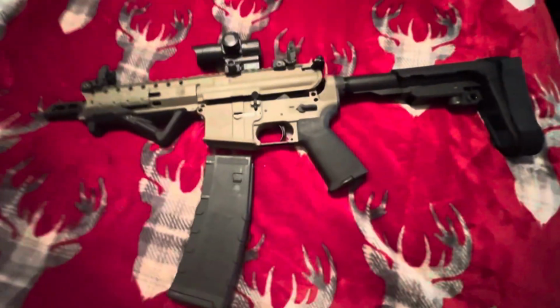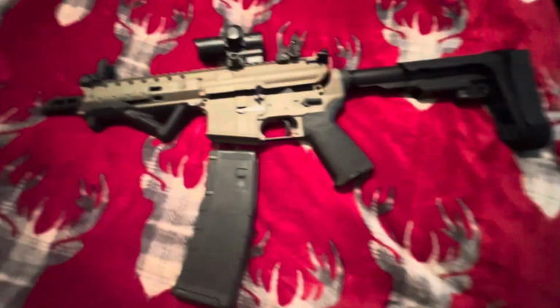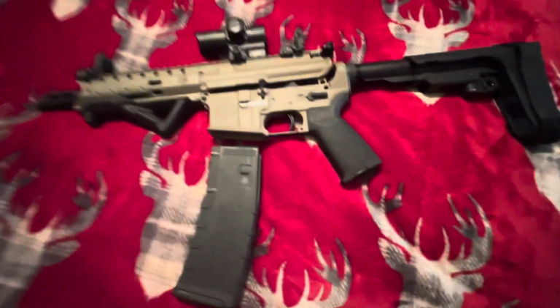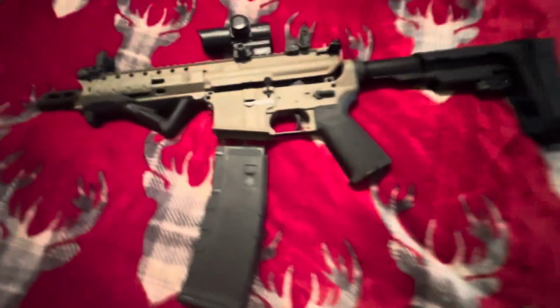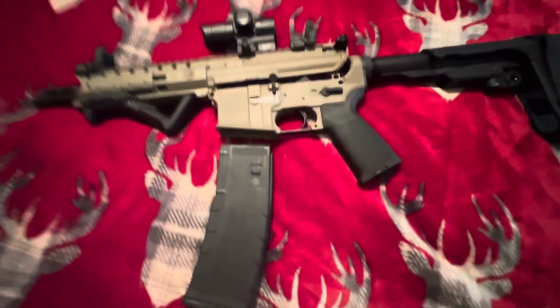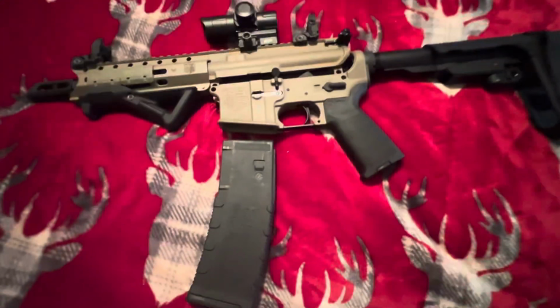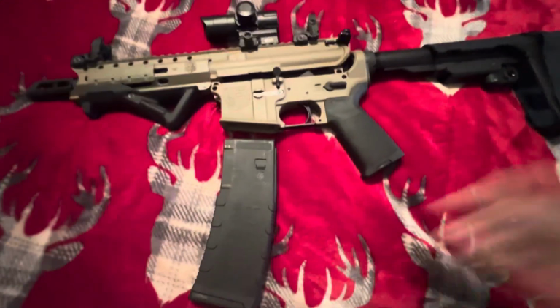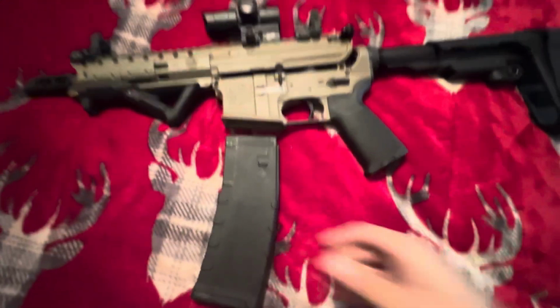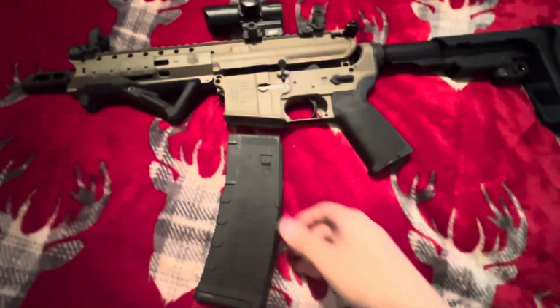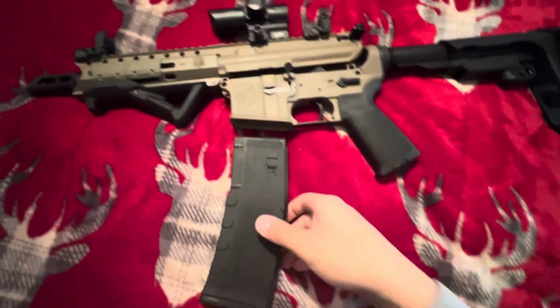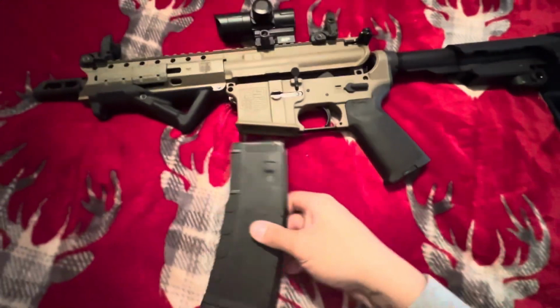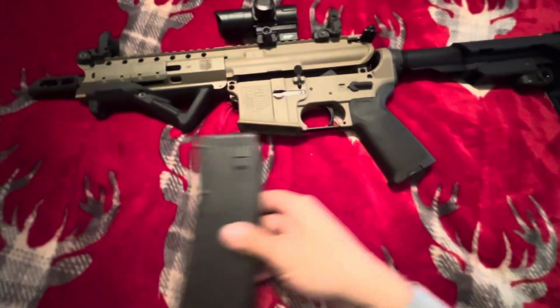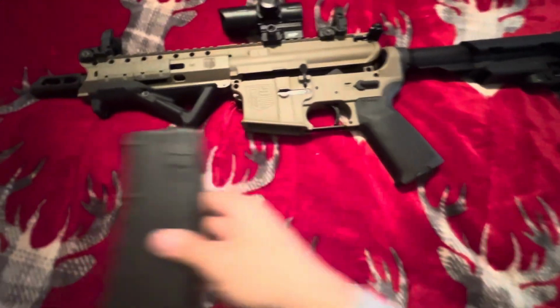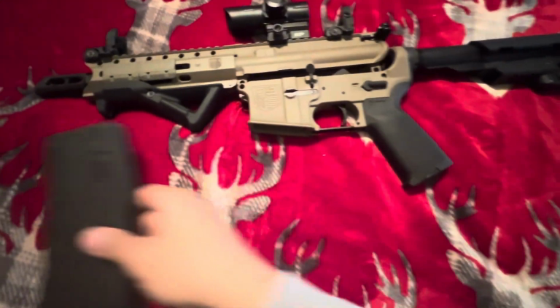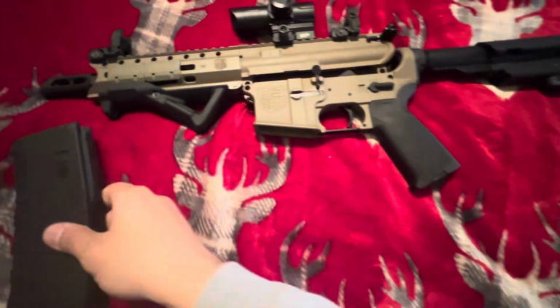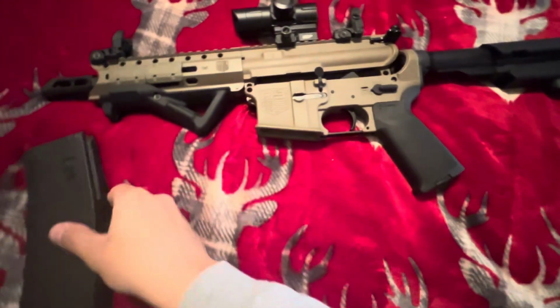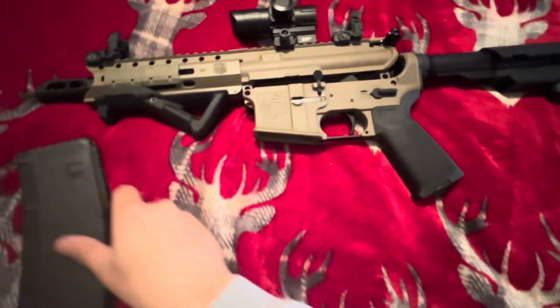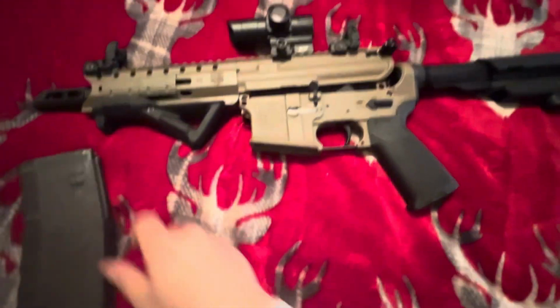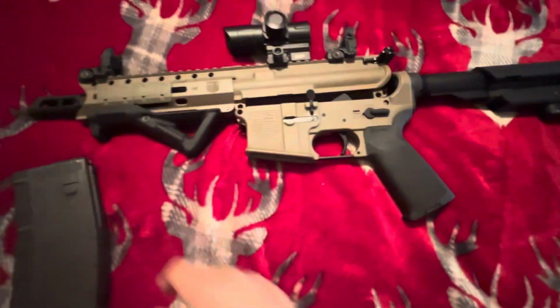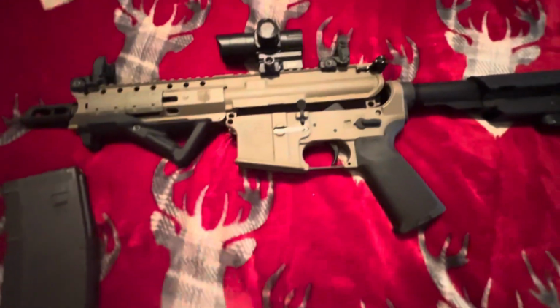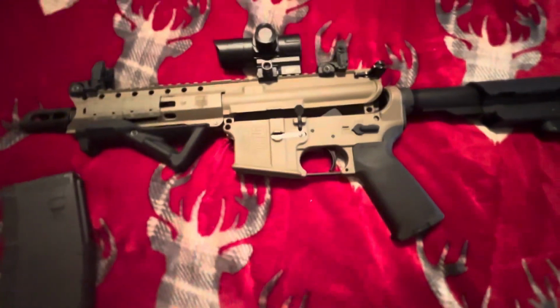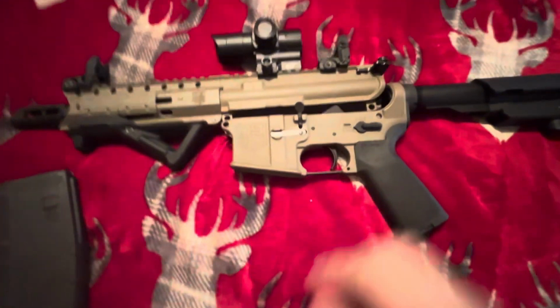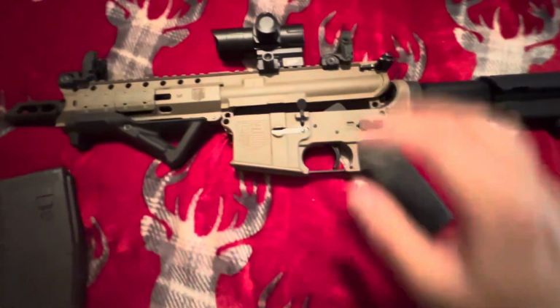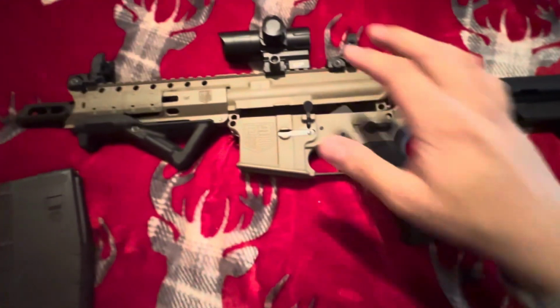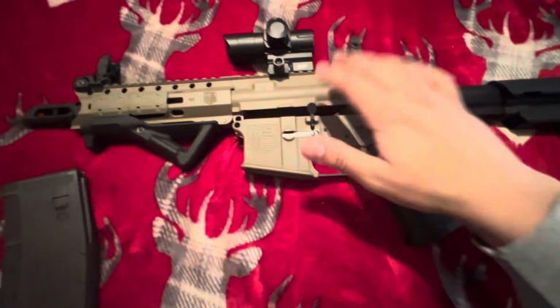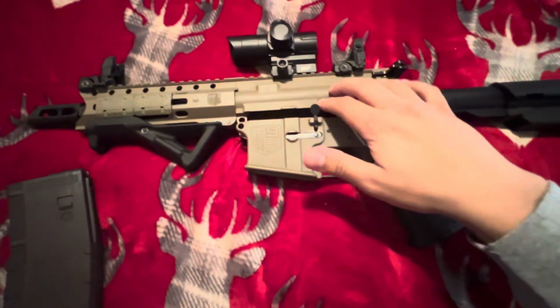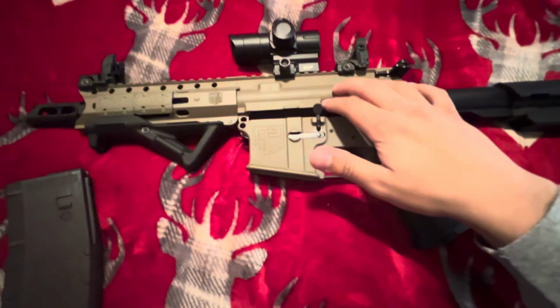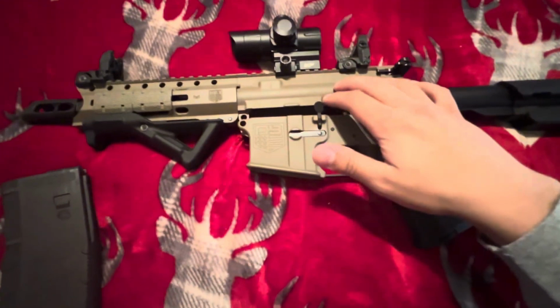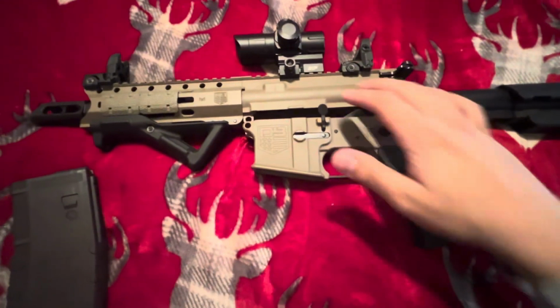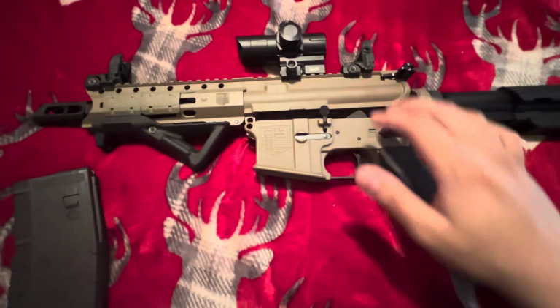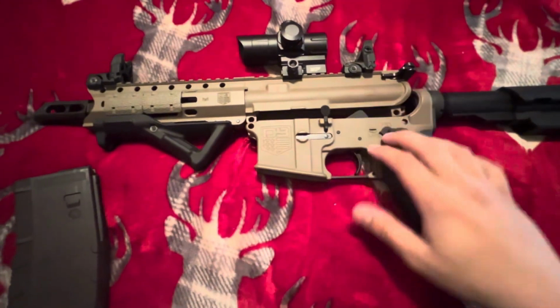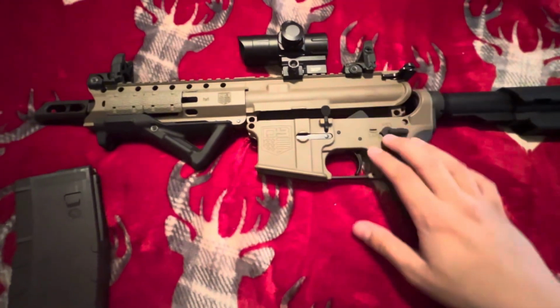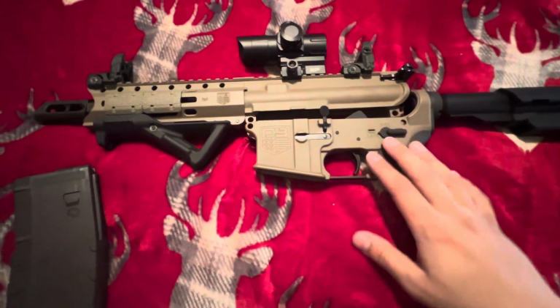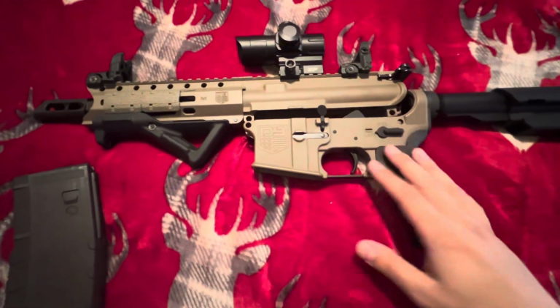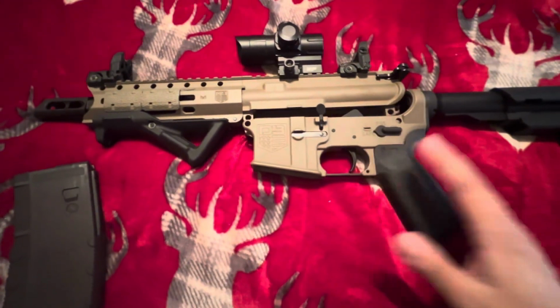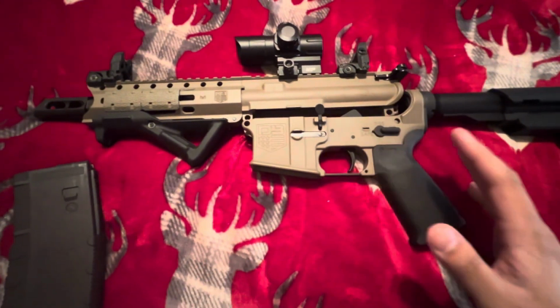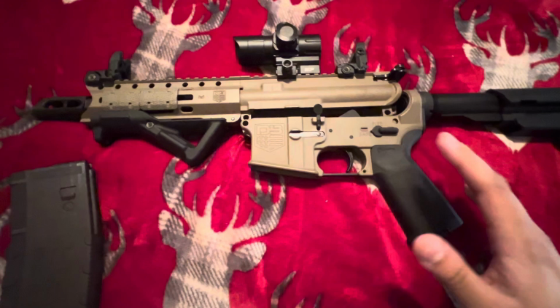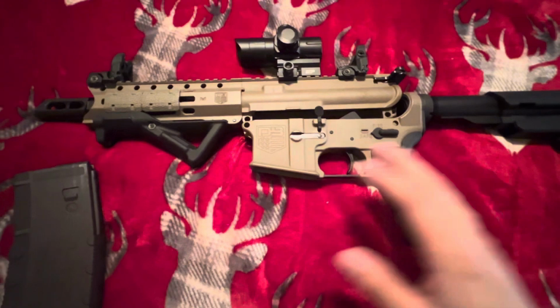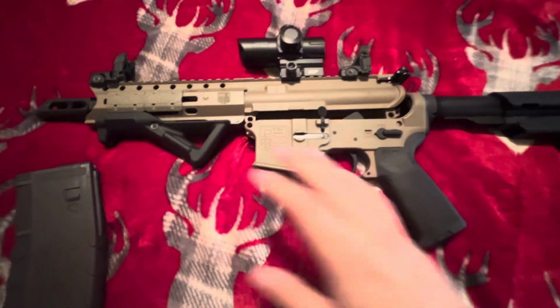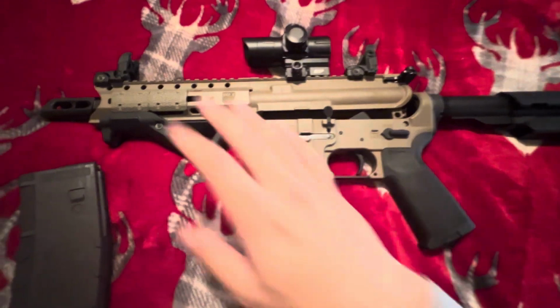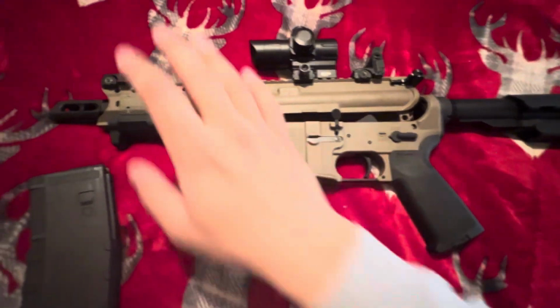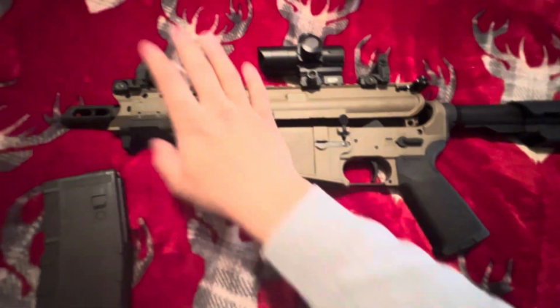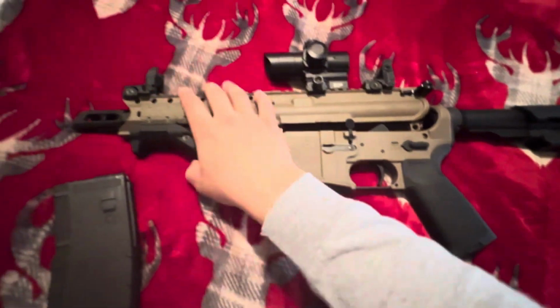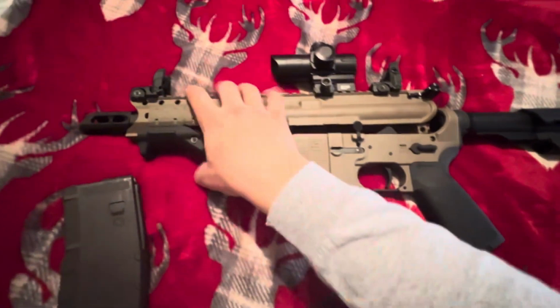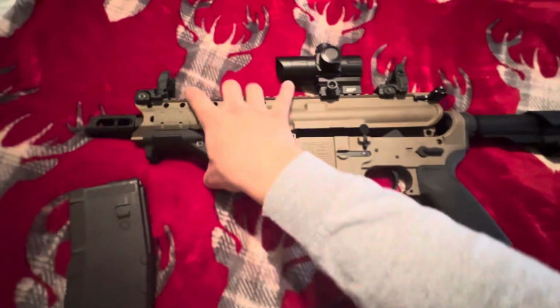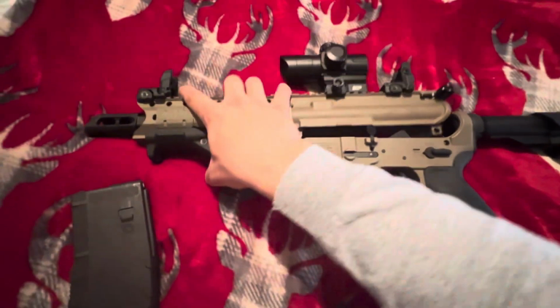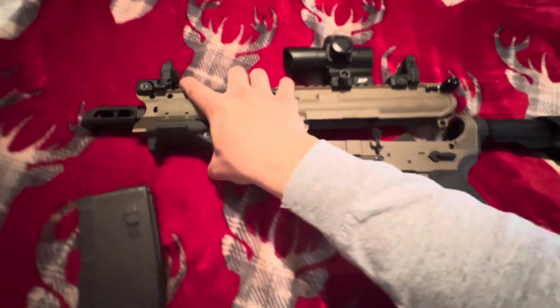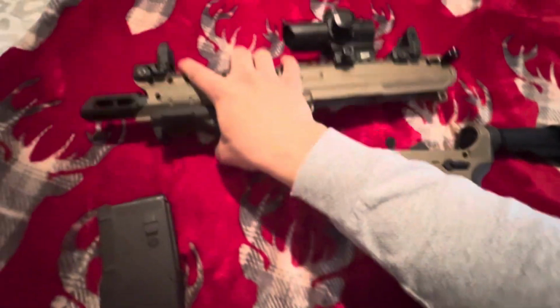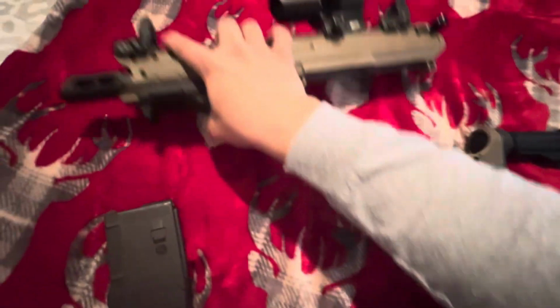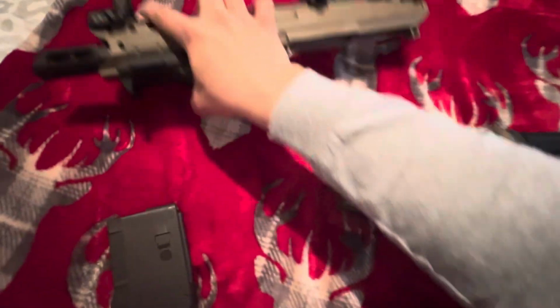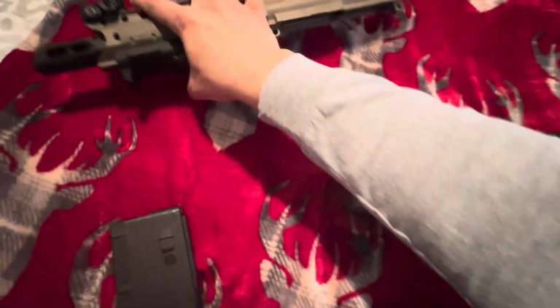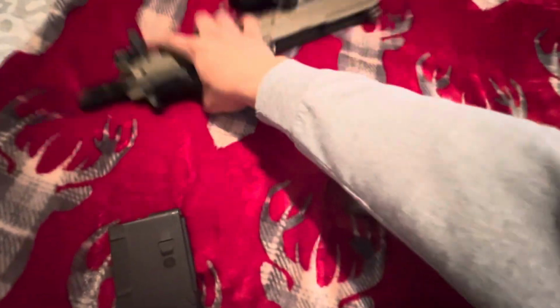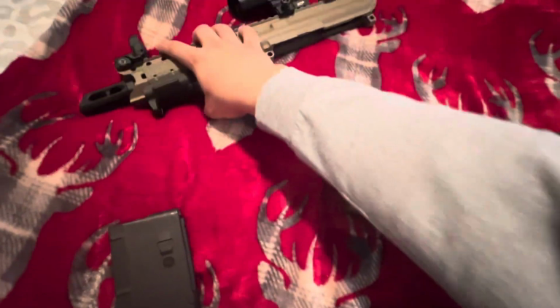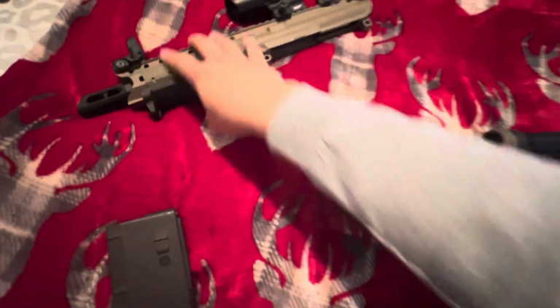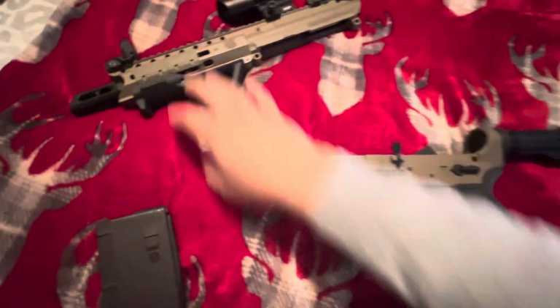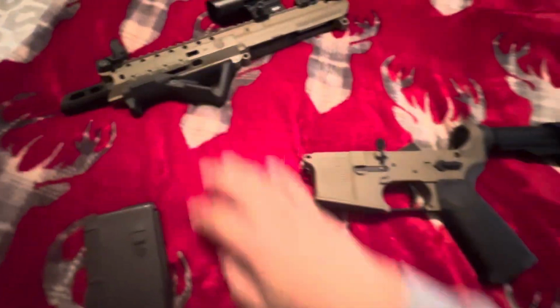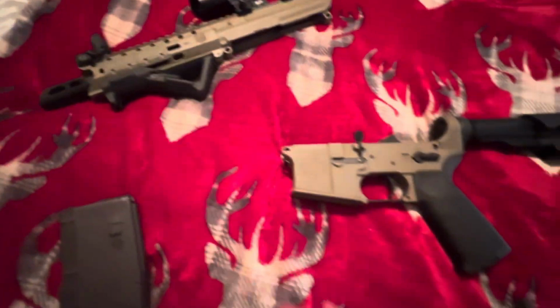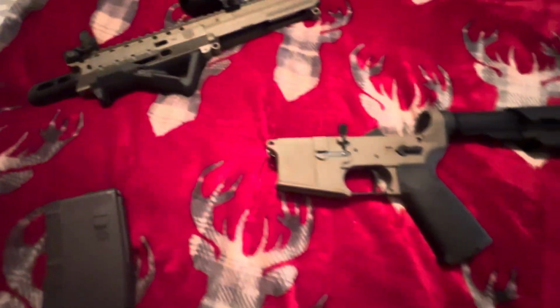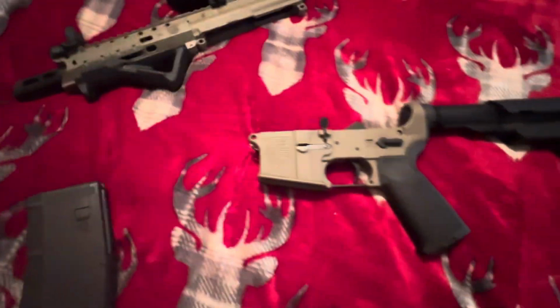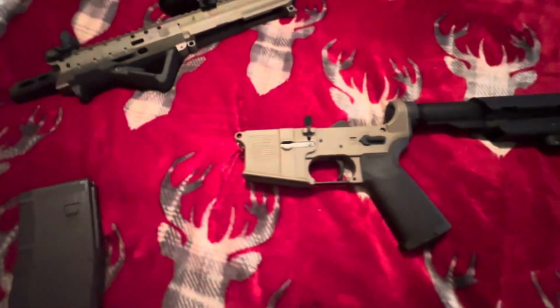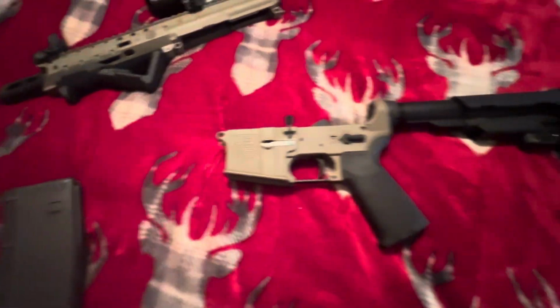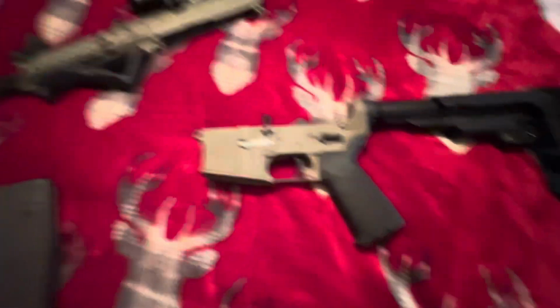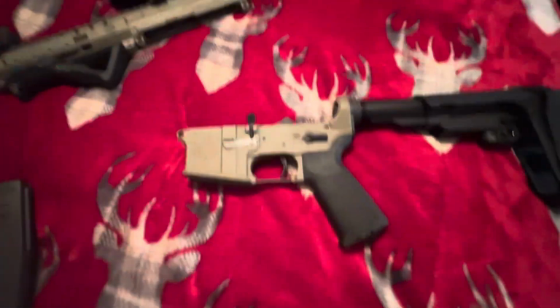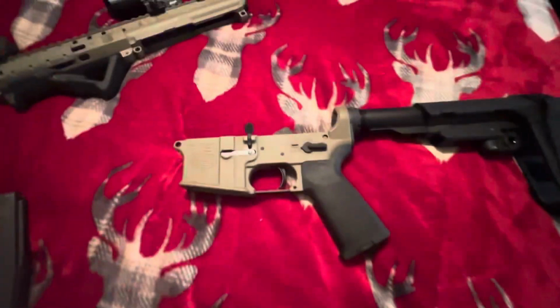First, you're going to want to separate your upper from your lower, which I've already done here. So just go ahead and put your upper to the side.